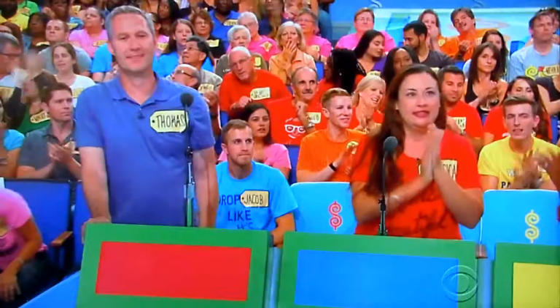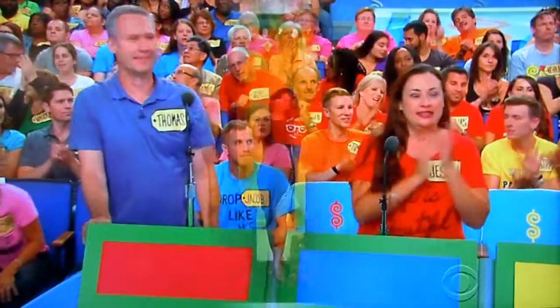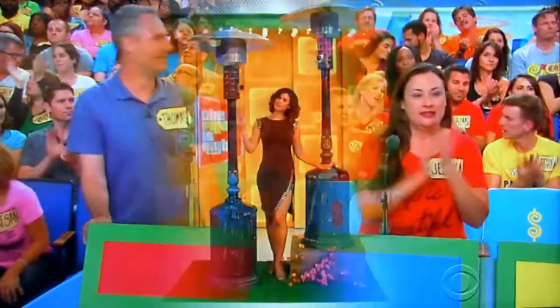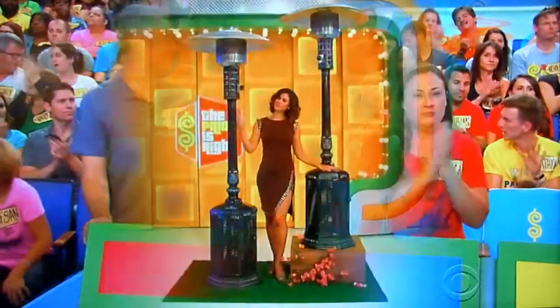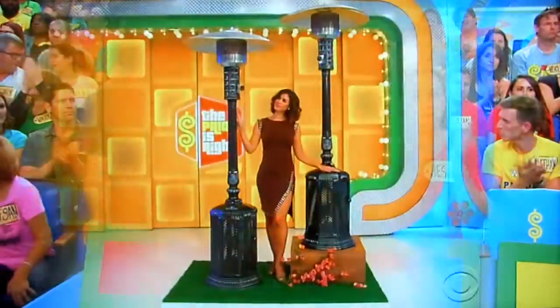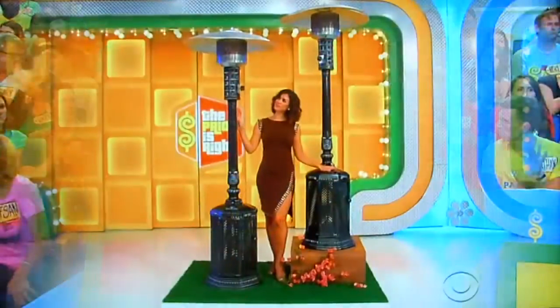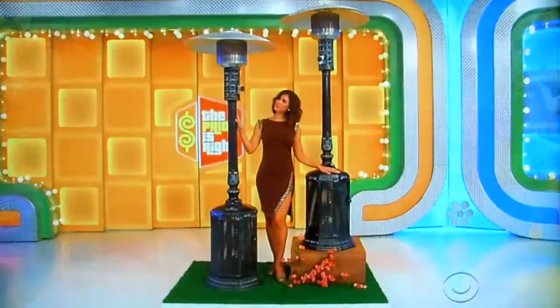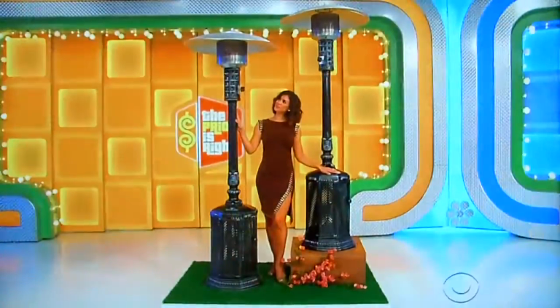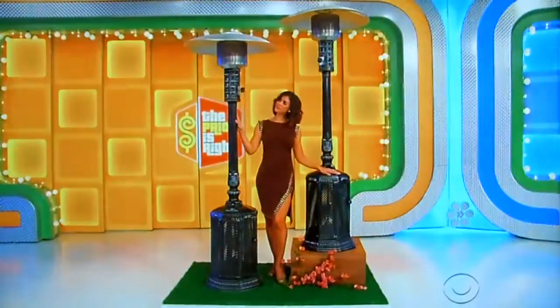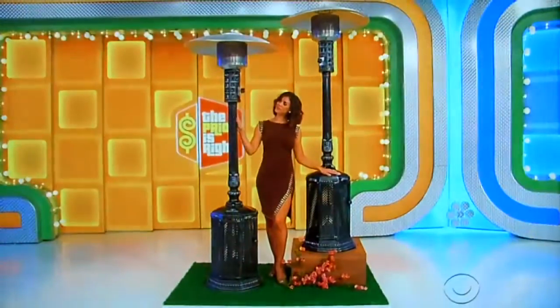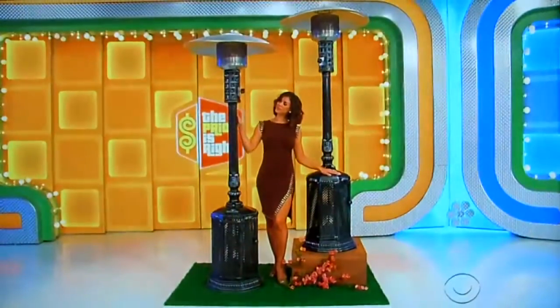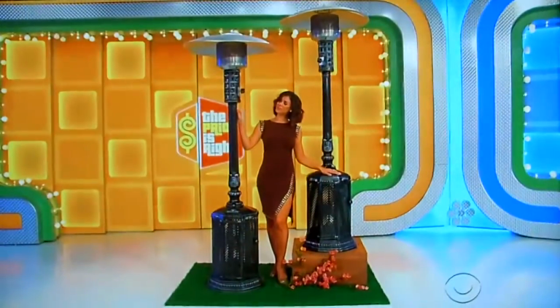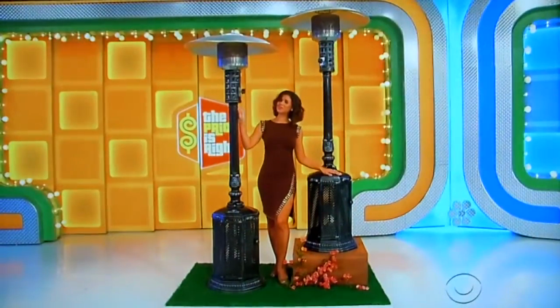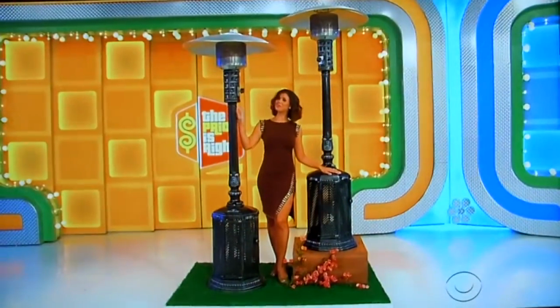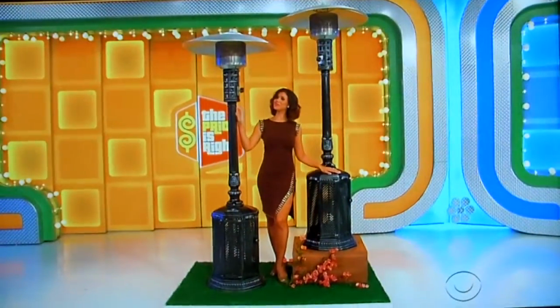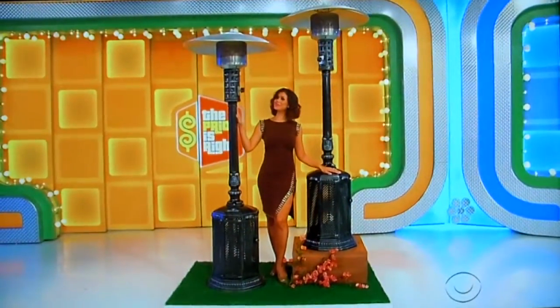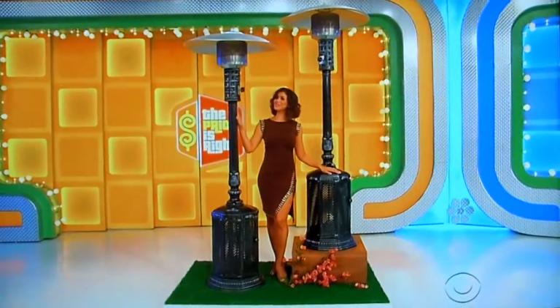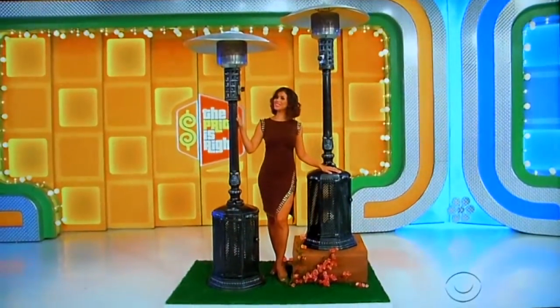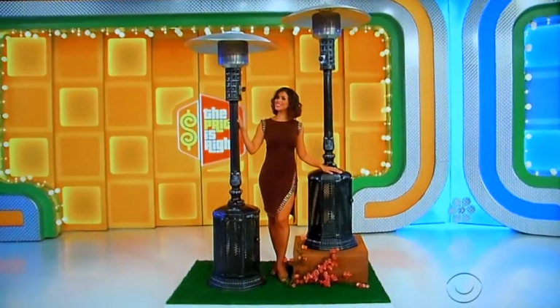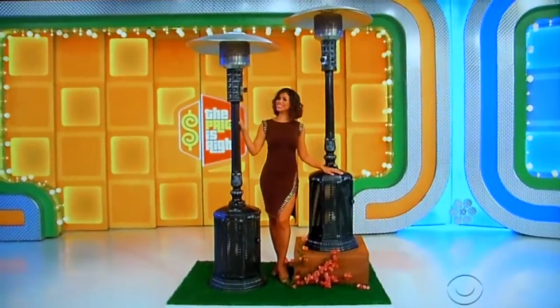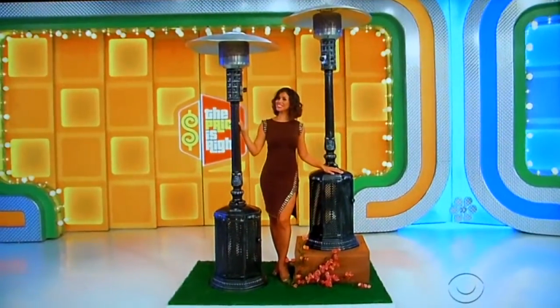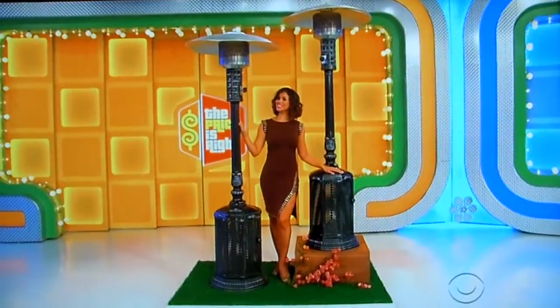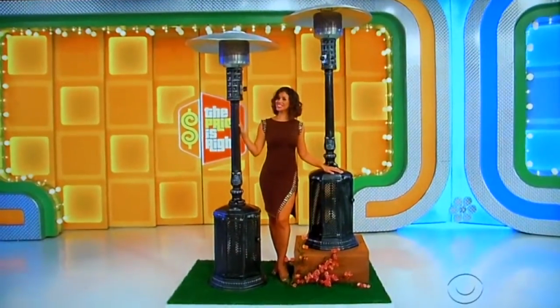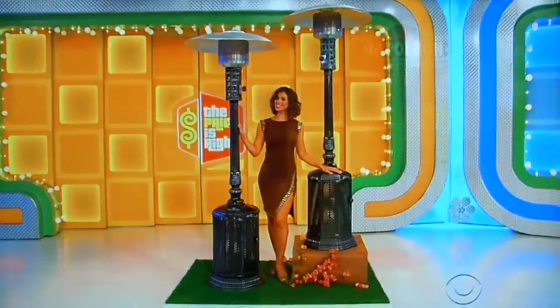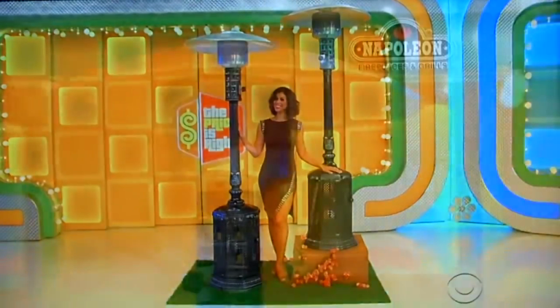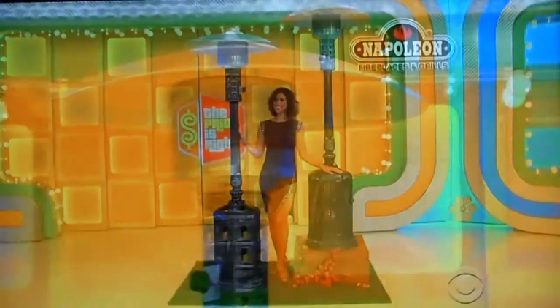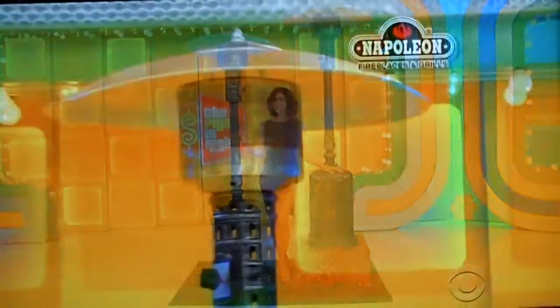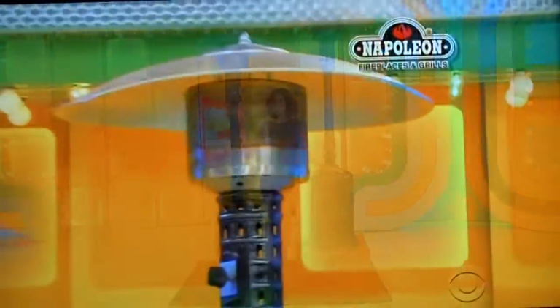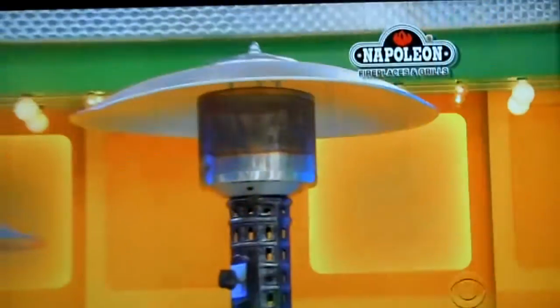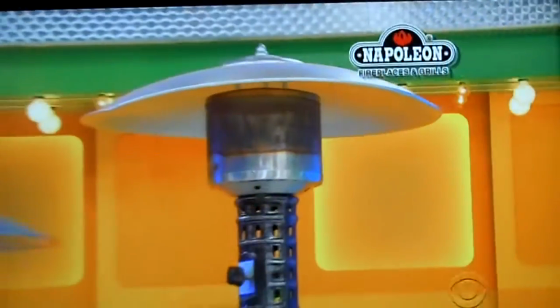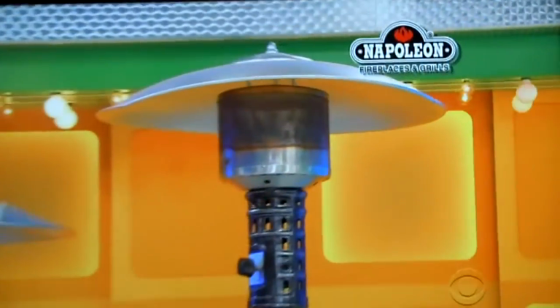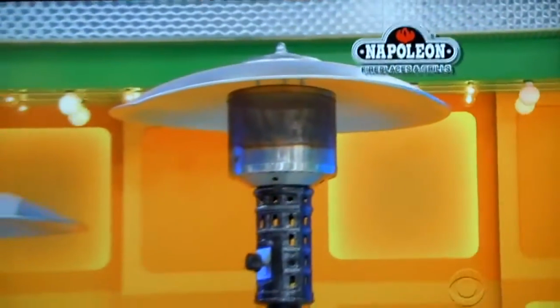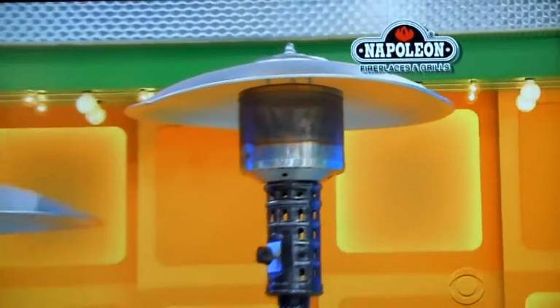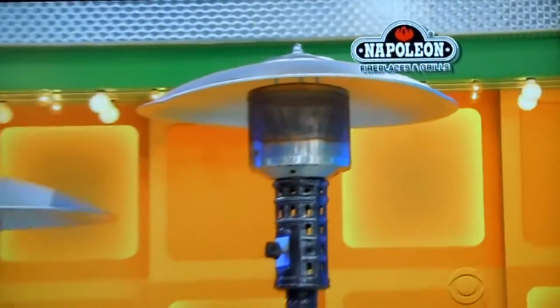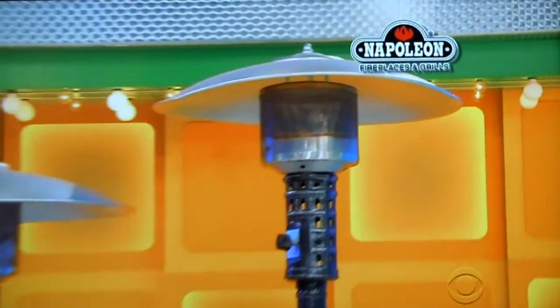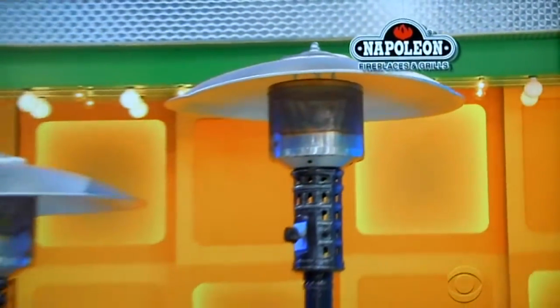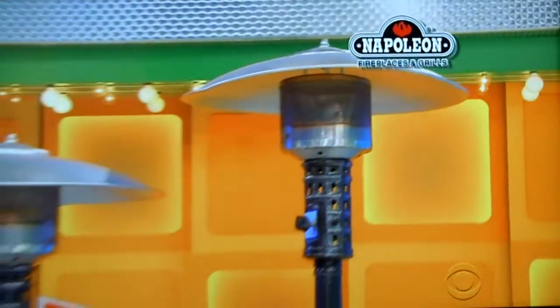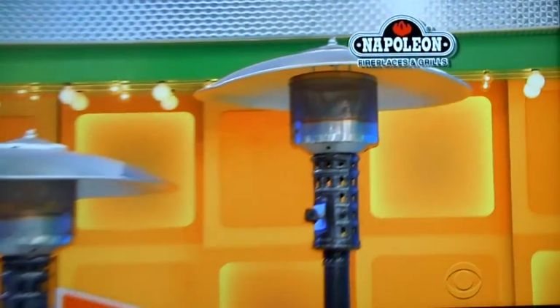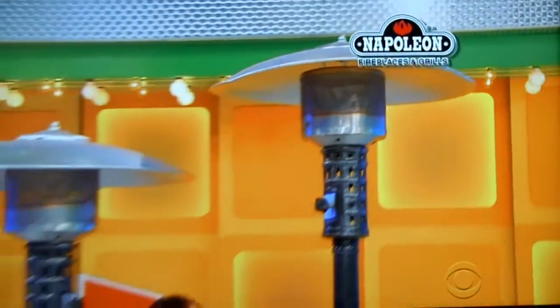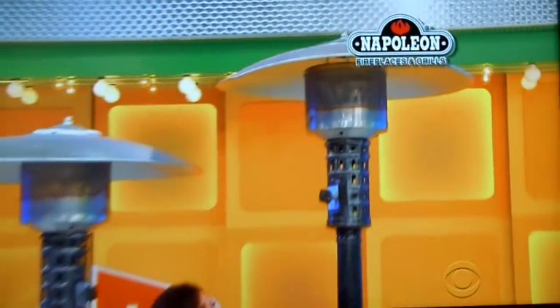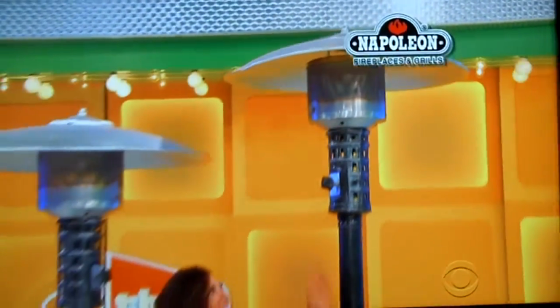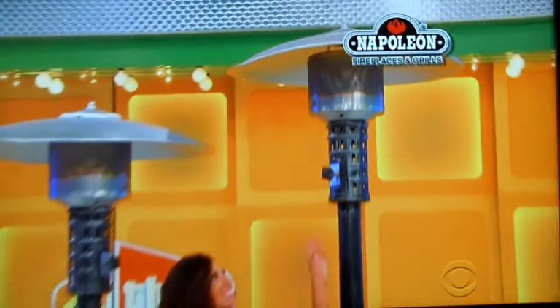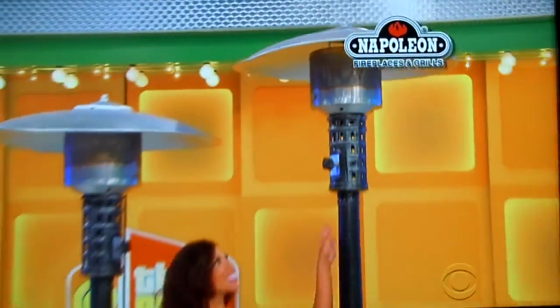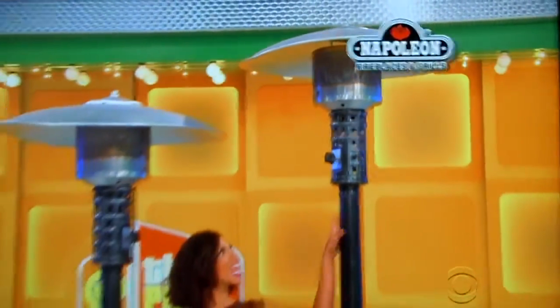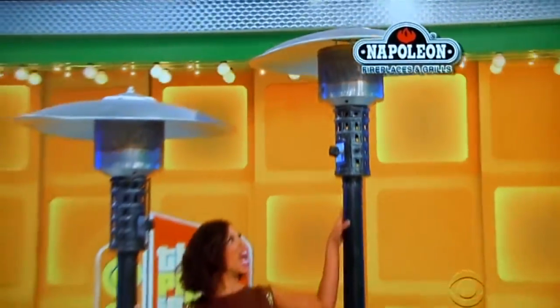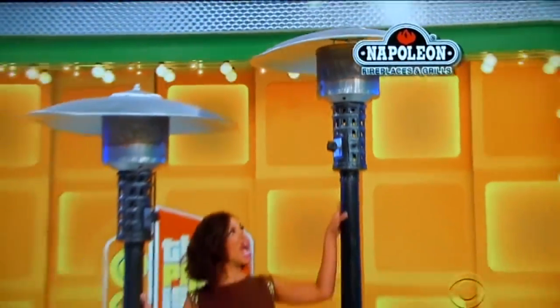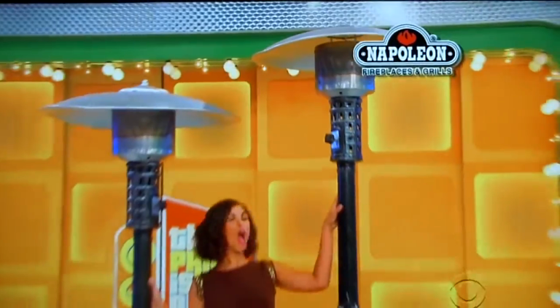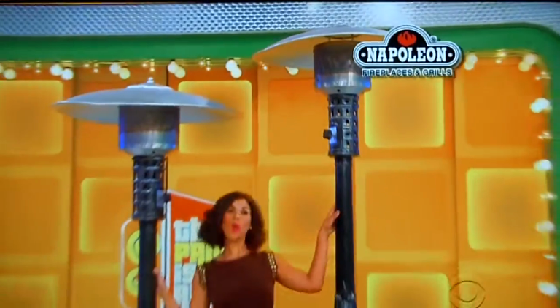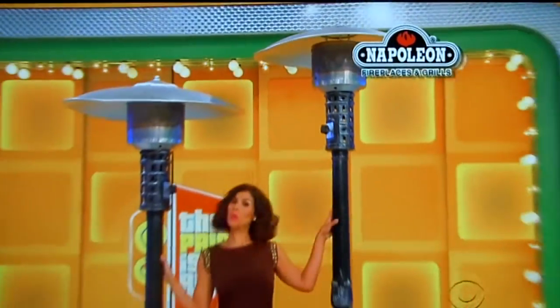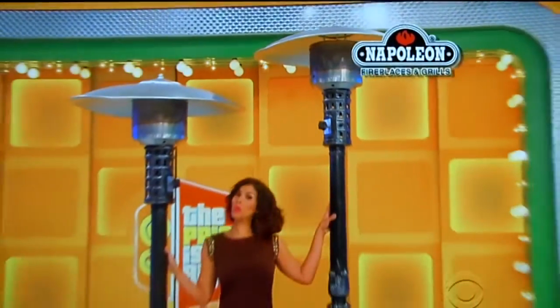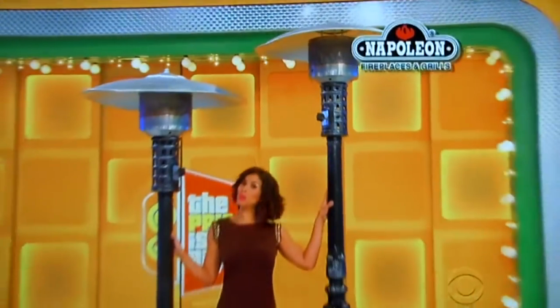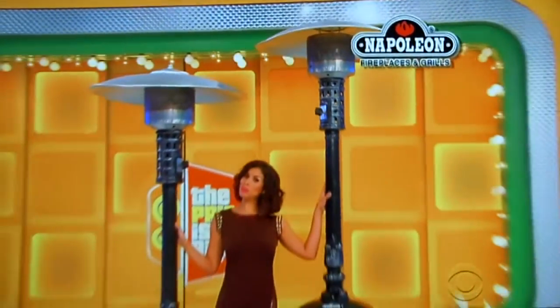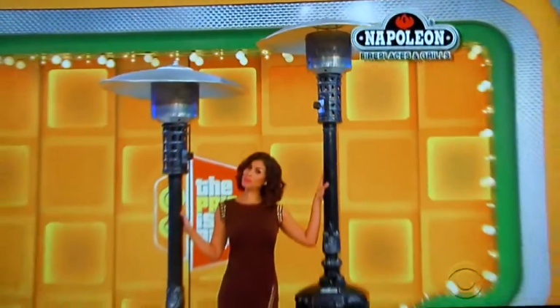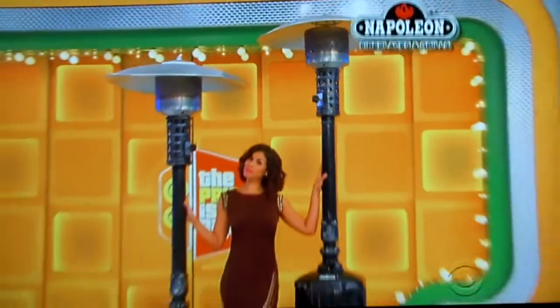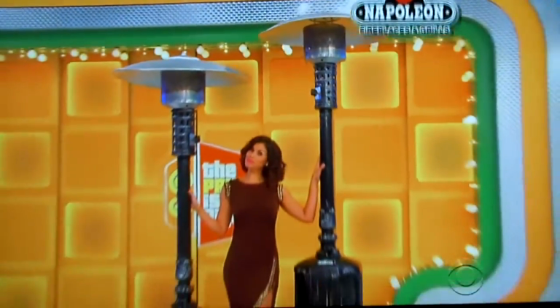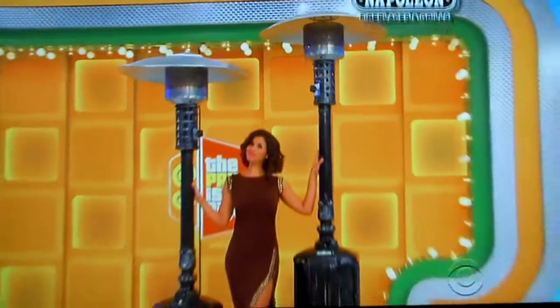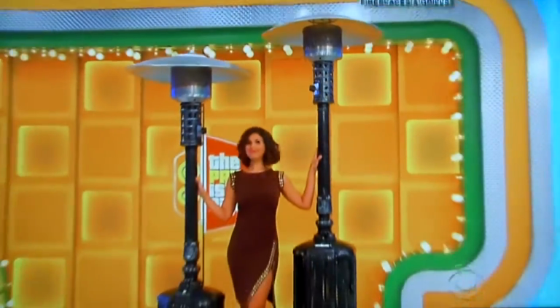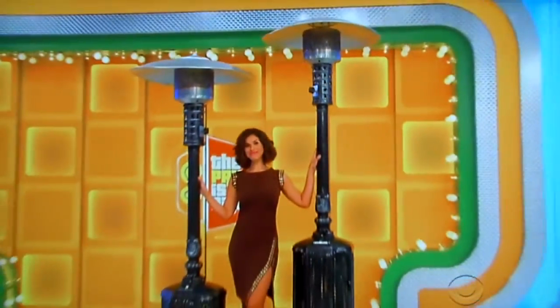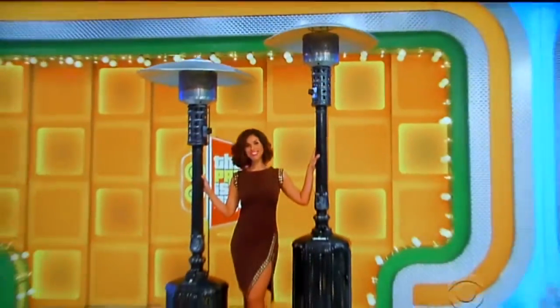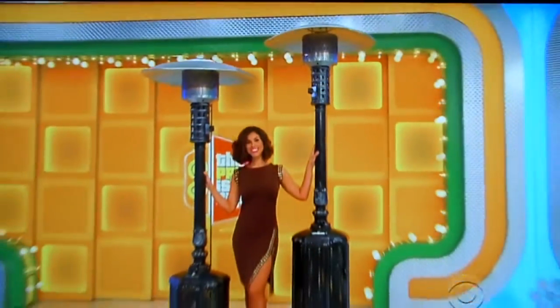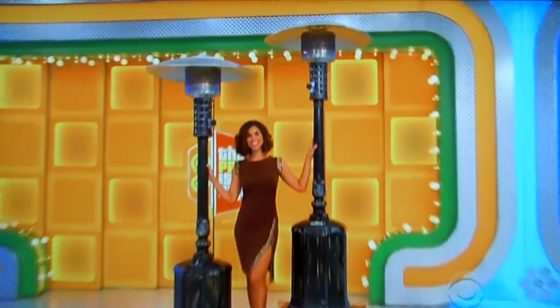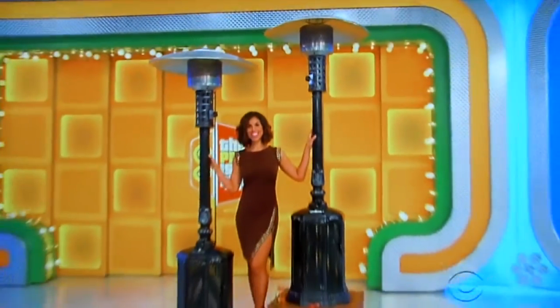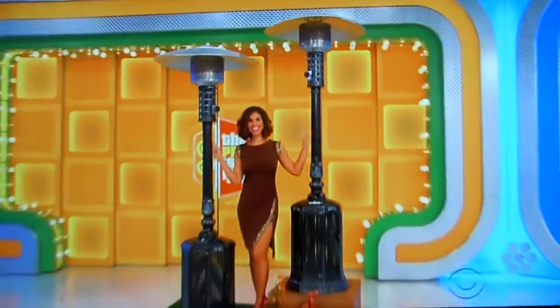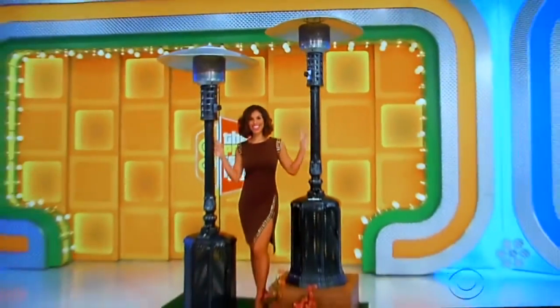These fuel-efficient patio heaters generate infrared radiant heat to keep you warm year-round. From Napoleon Fireplaces and Grills.